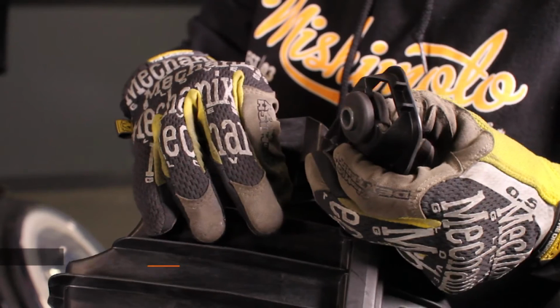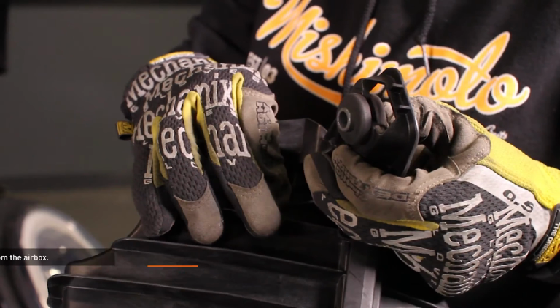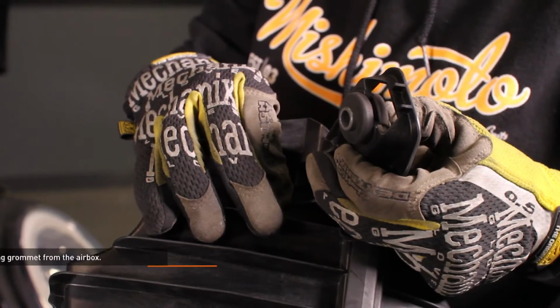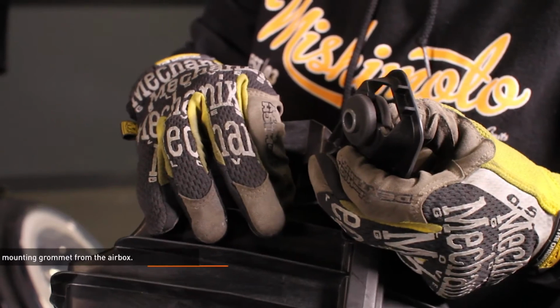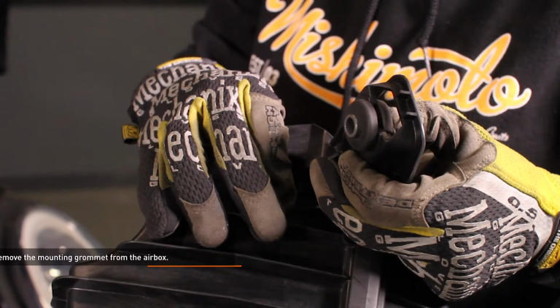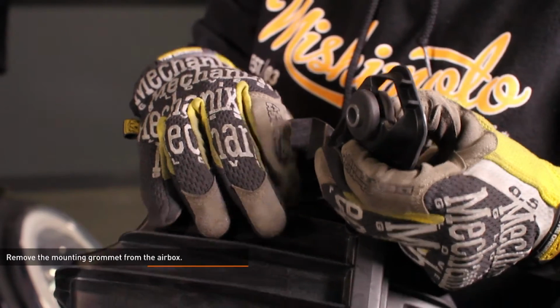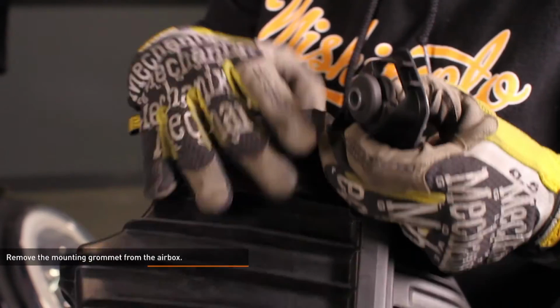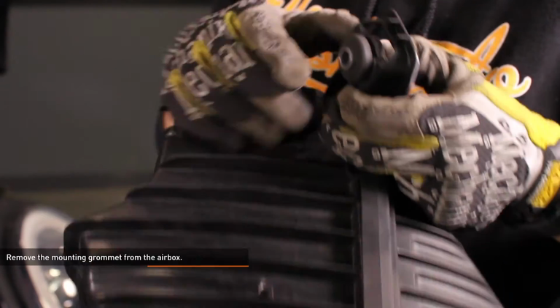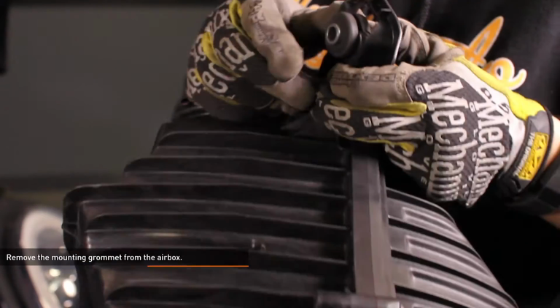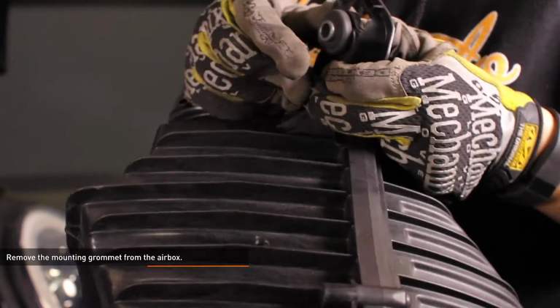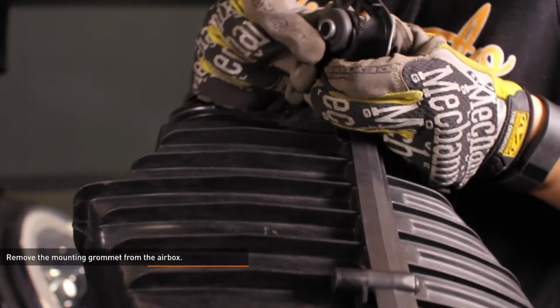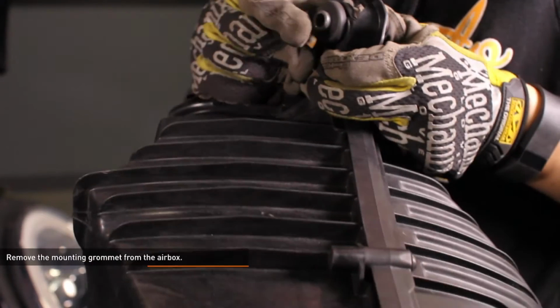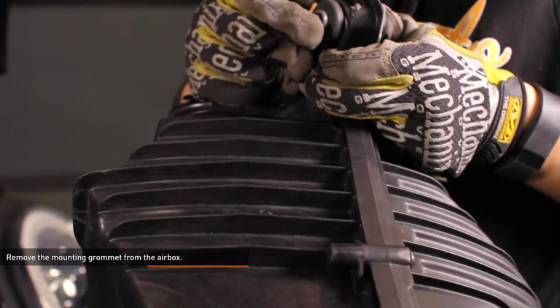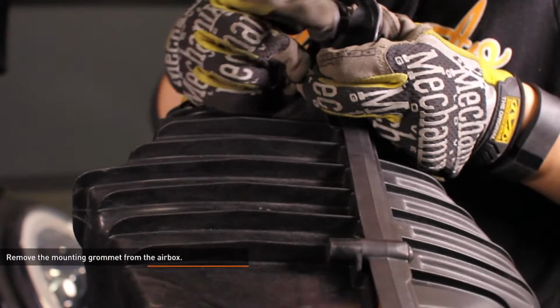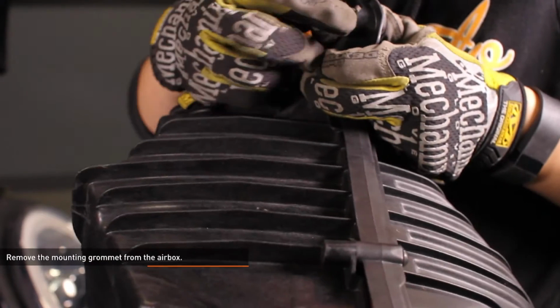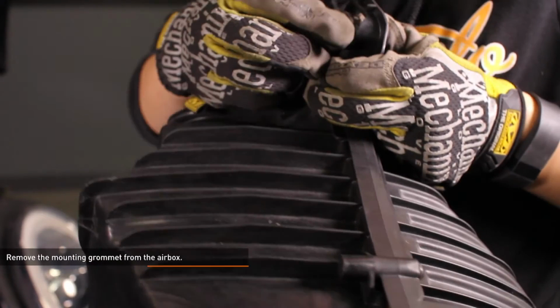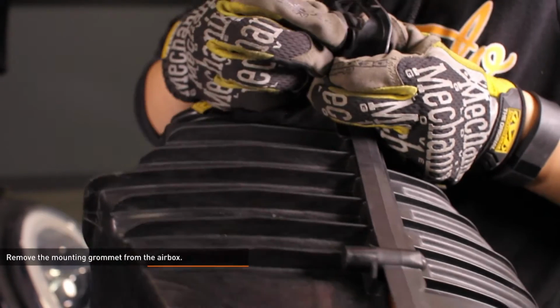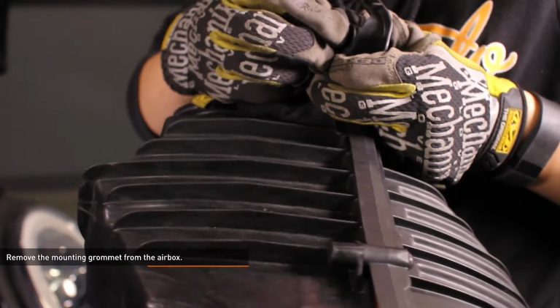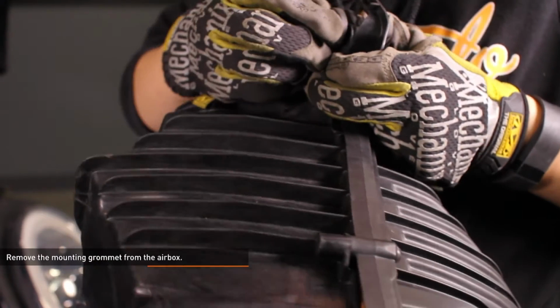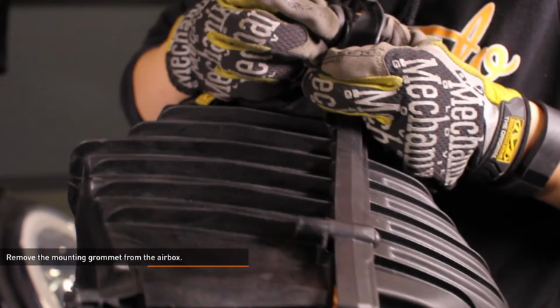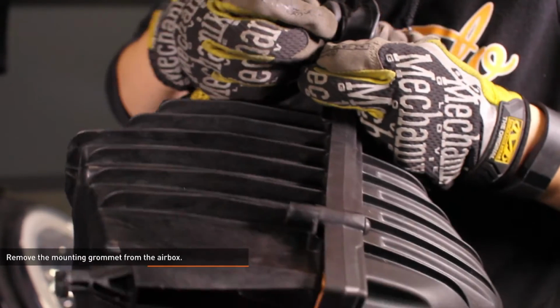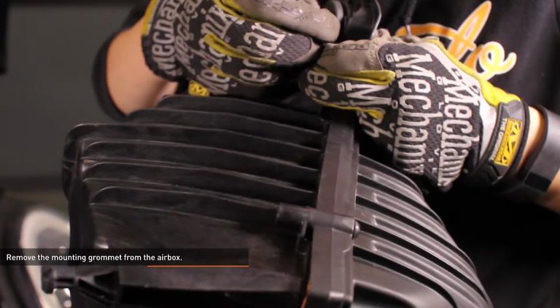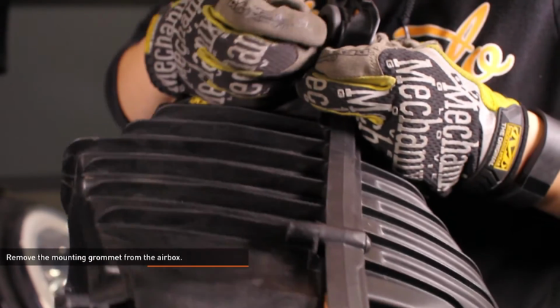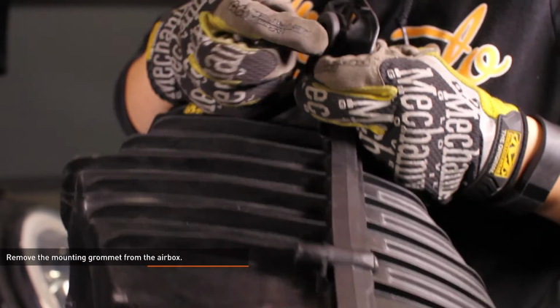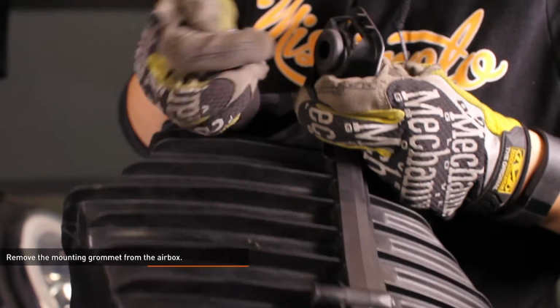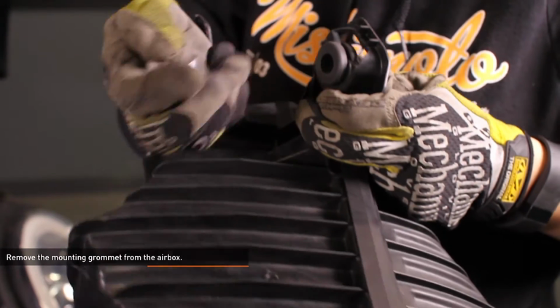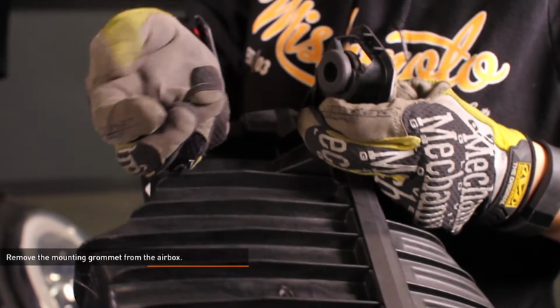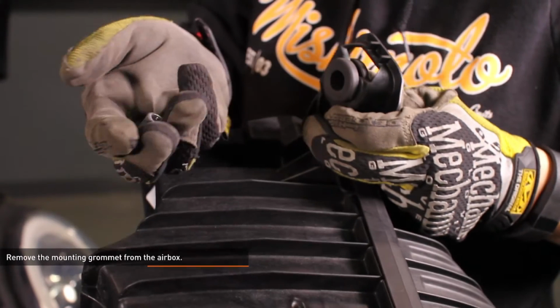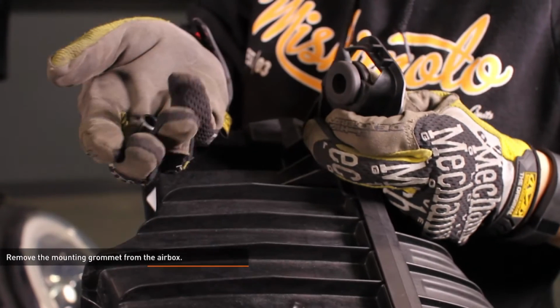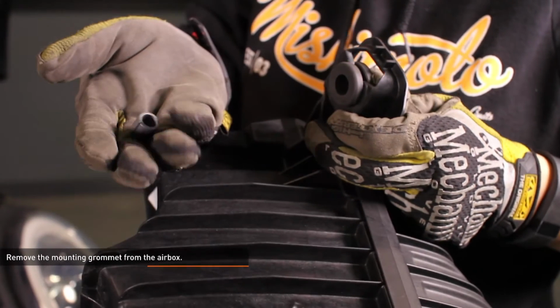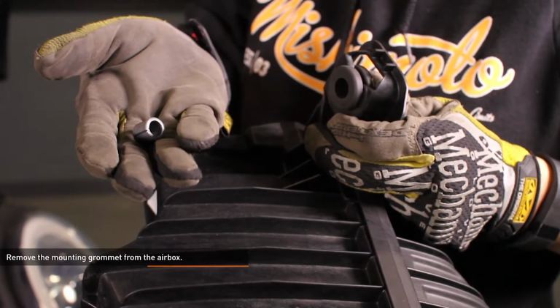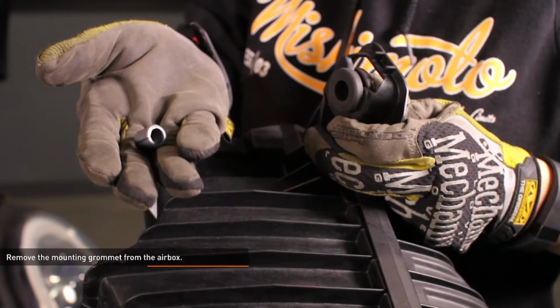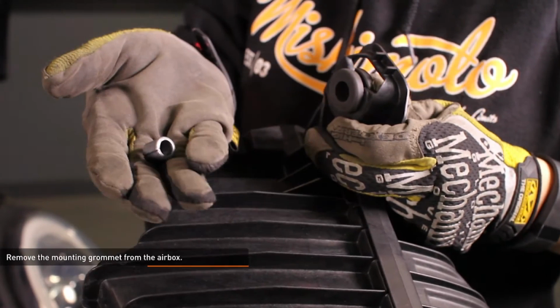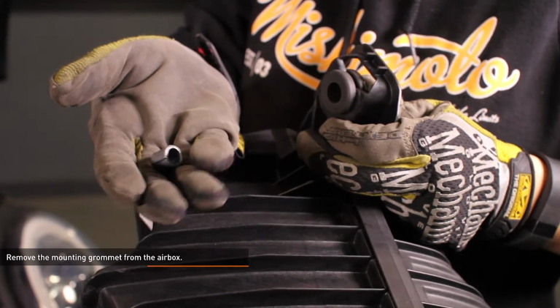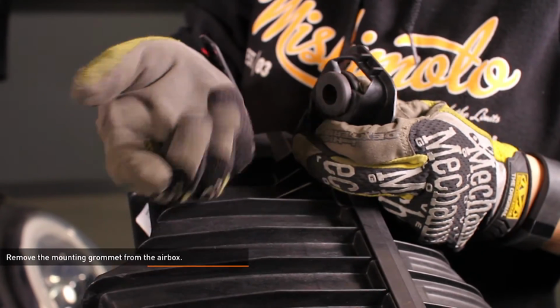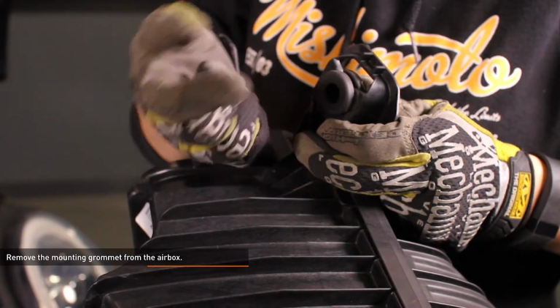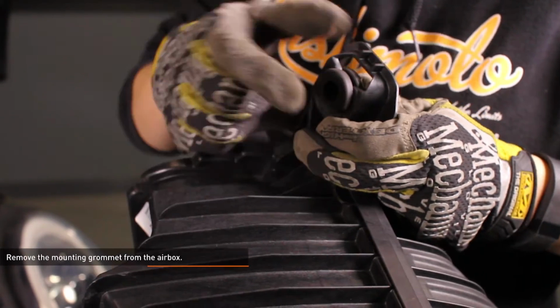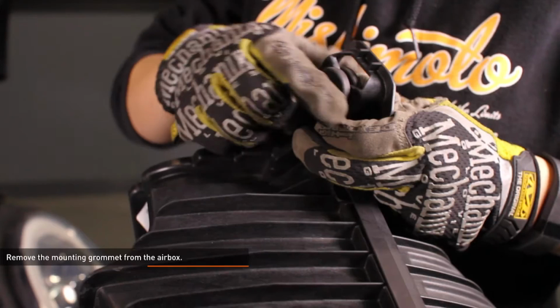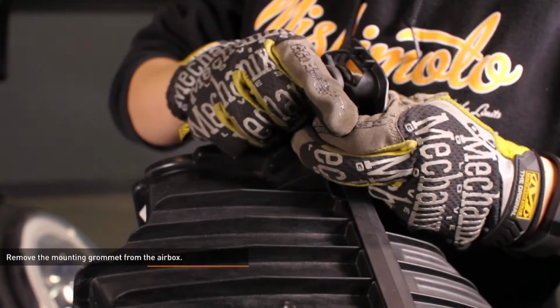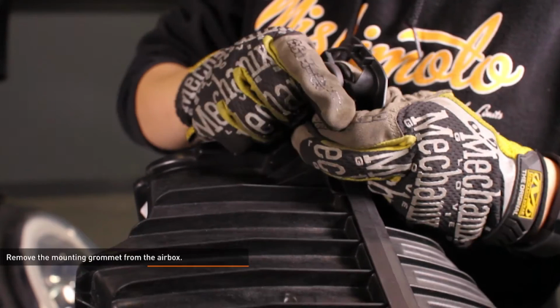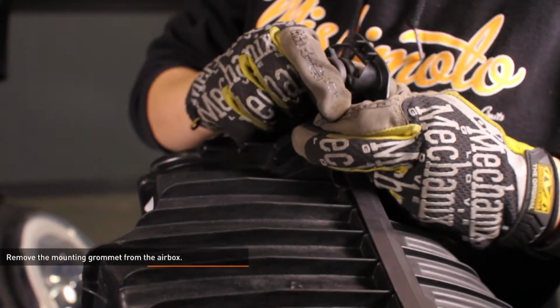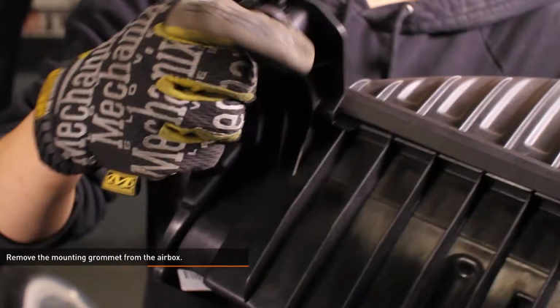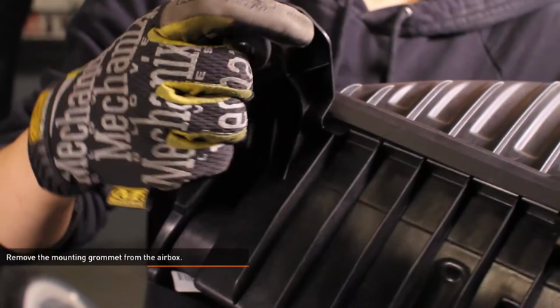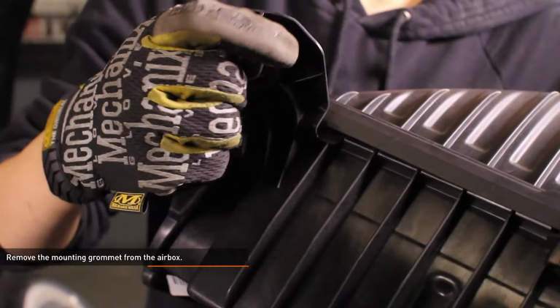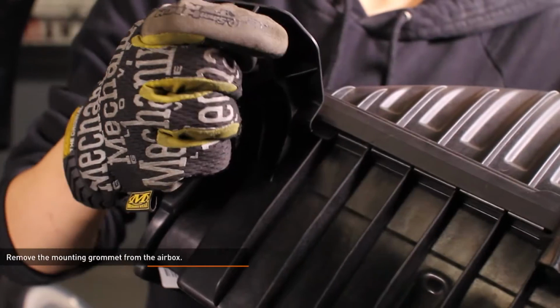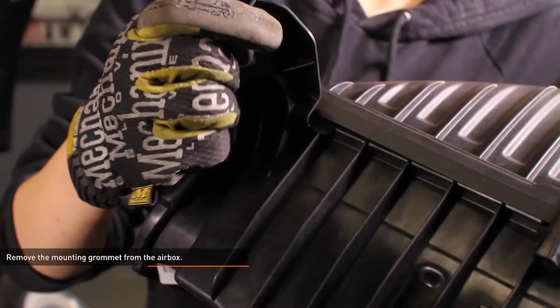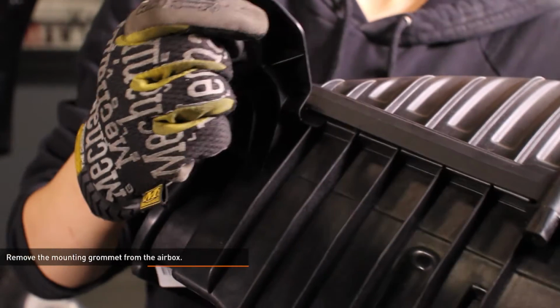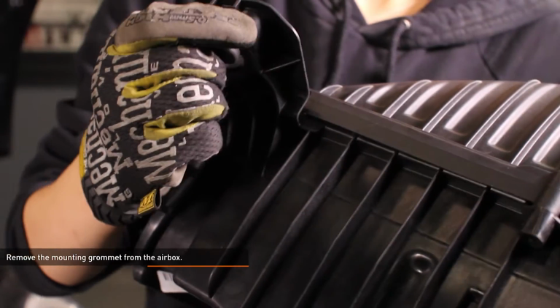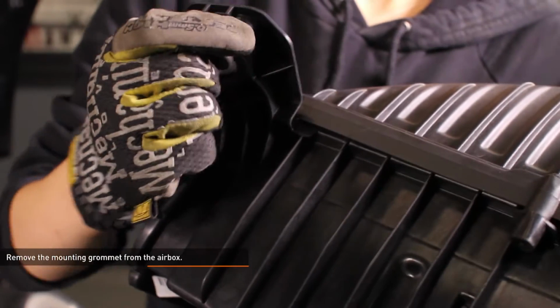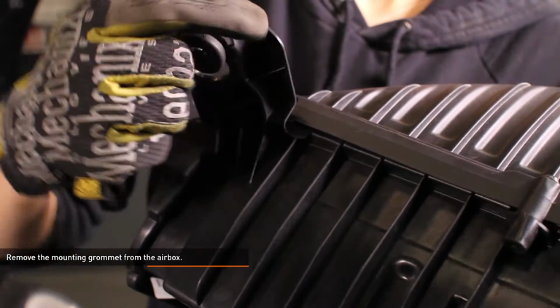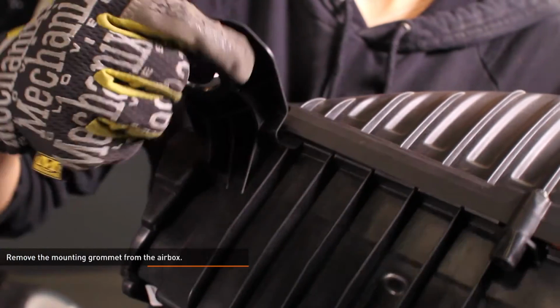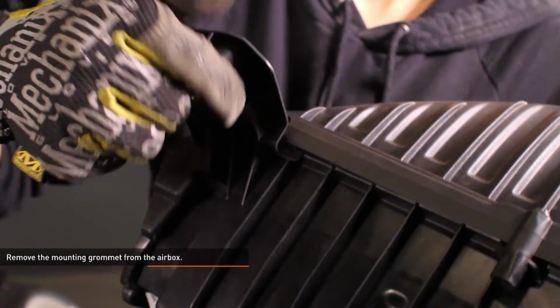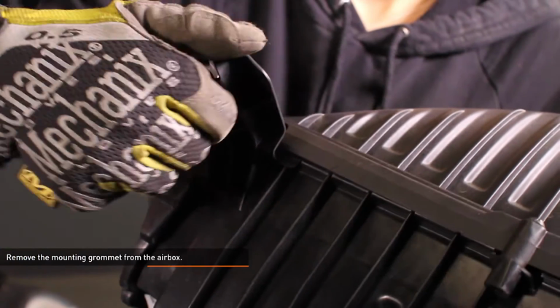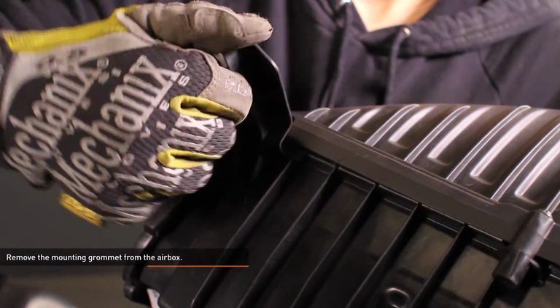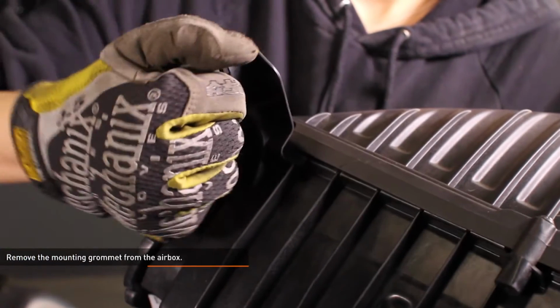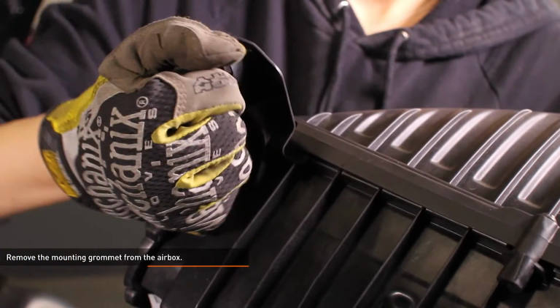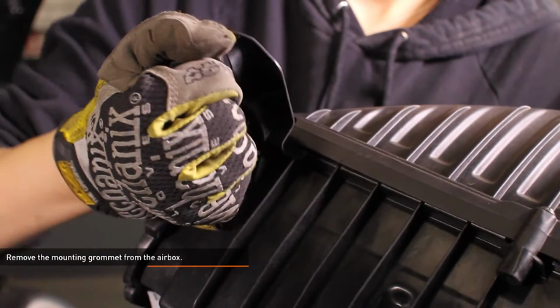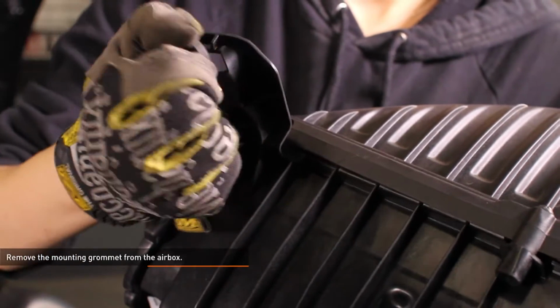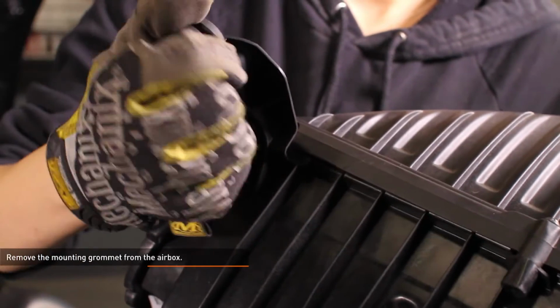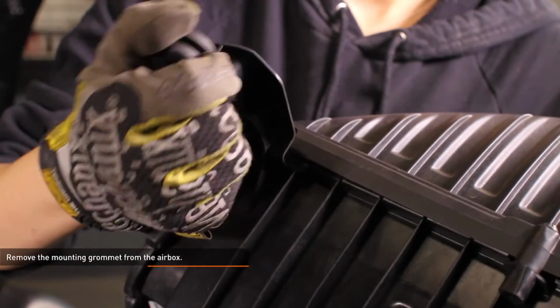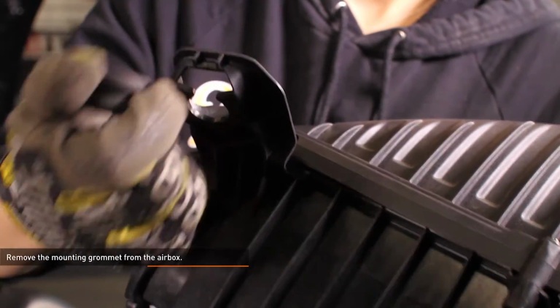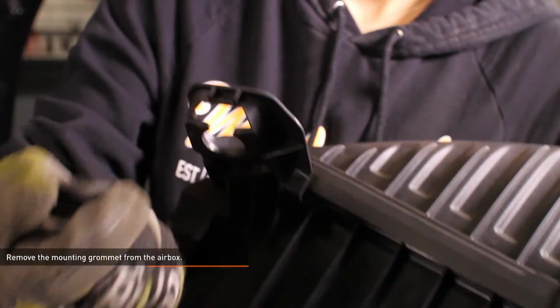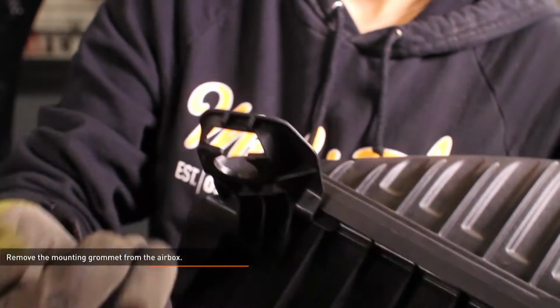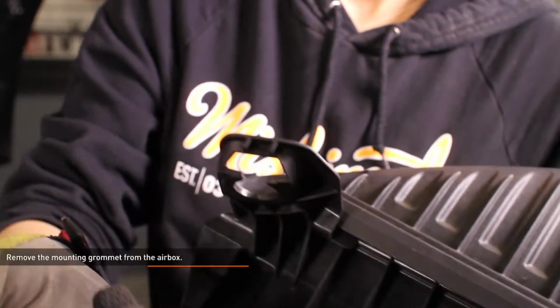Remove the mounting grommet from the airbox. First remove the metal collar from inside the grommet, then compress the grommet and remove it from the airbox.